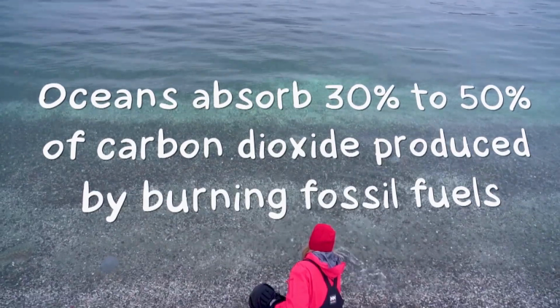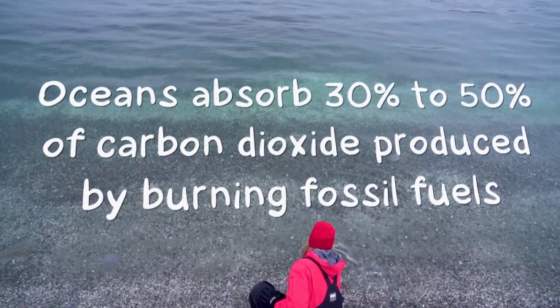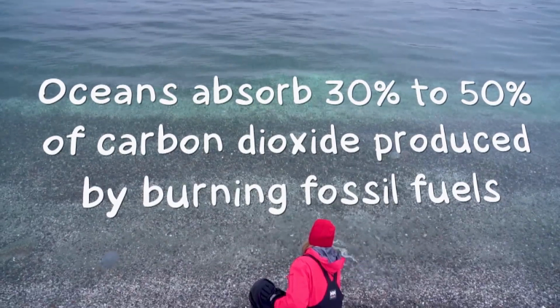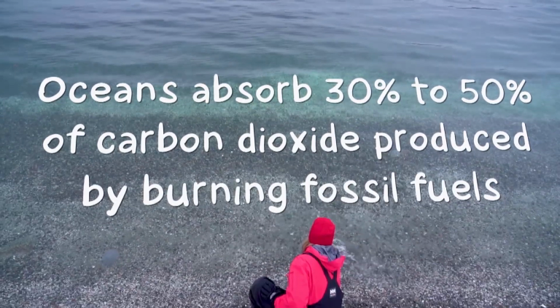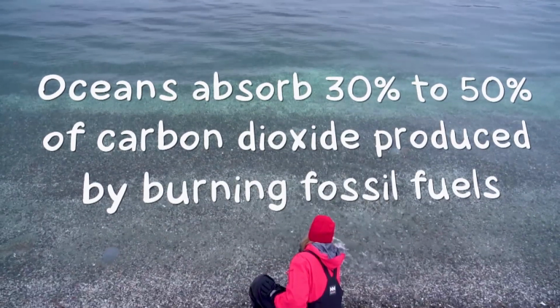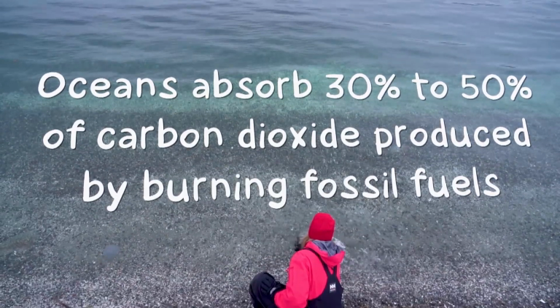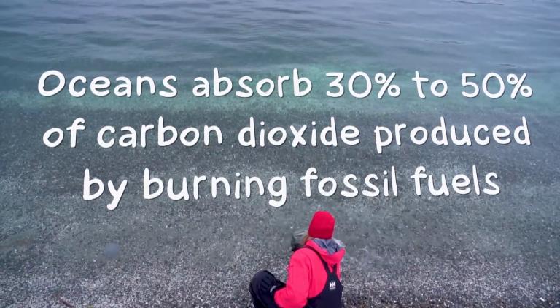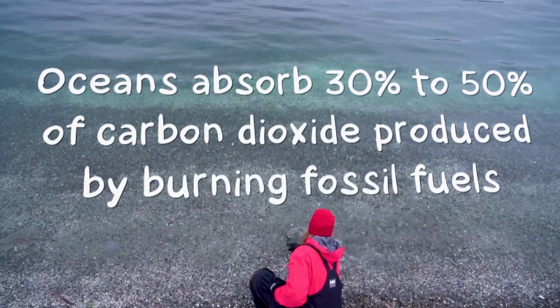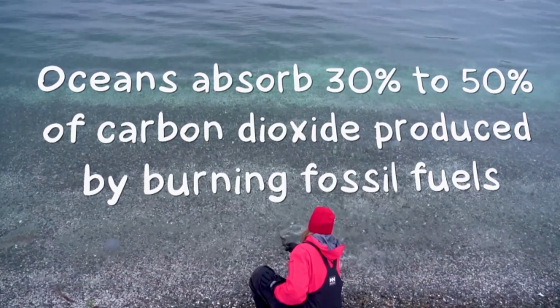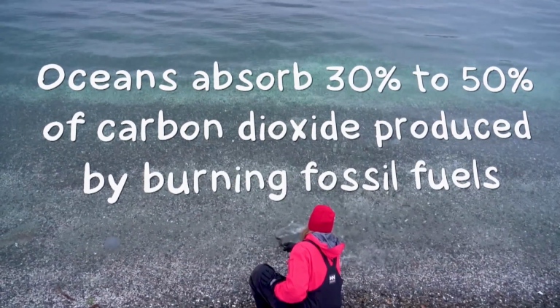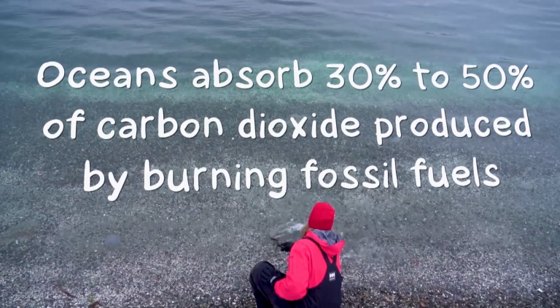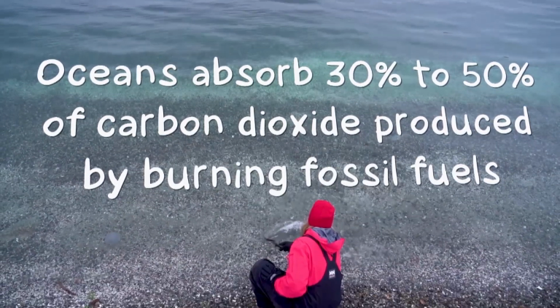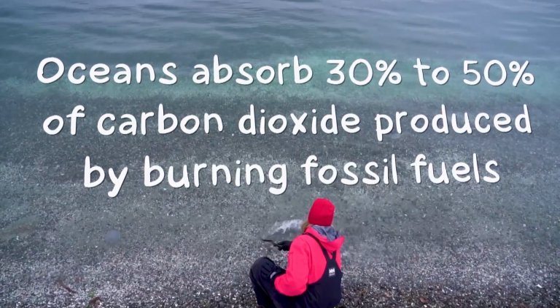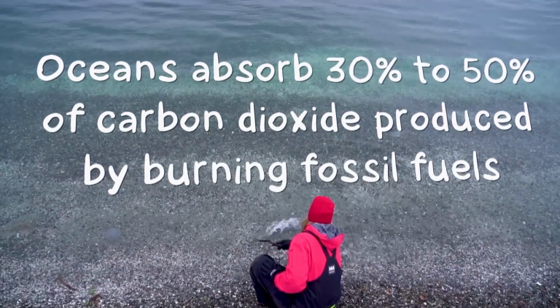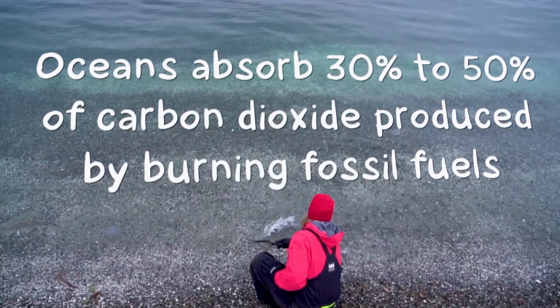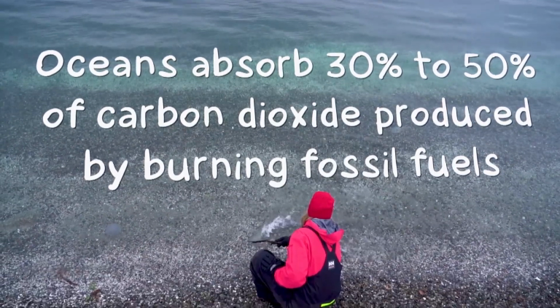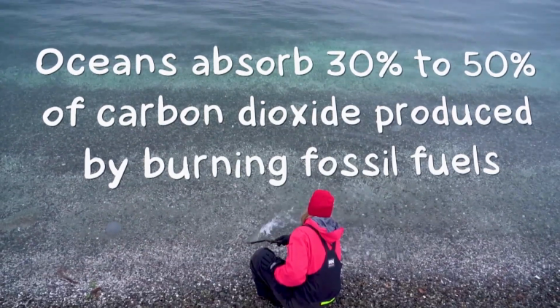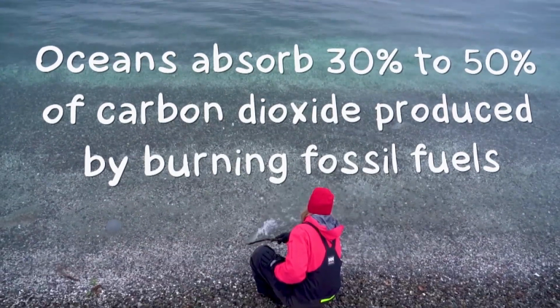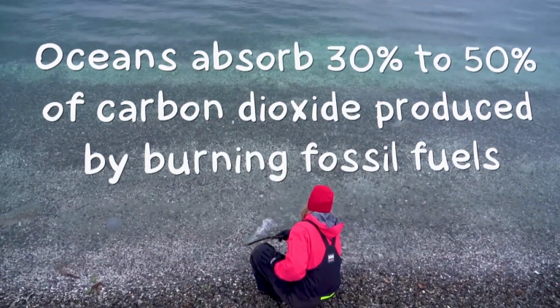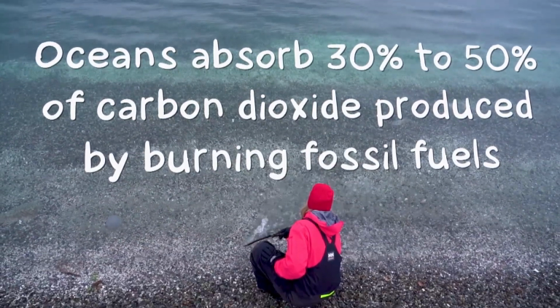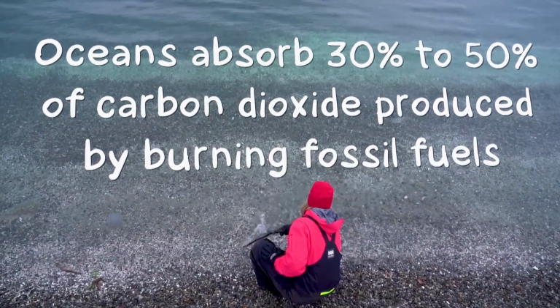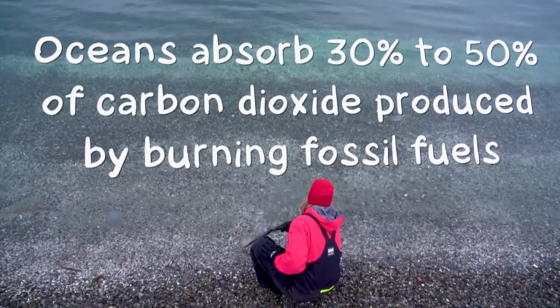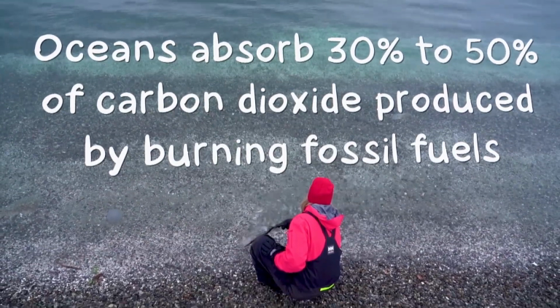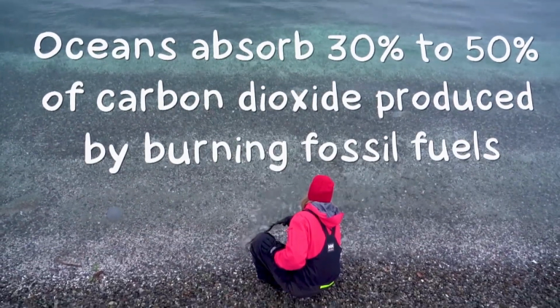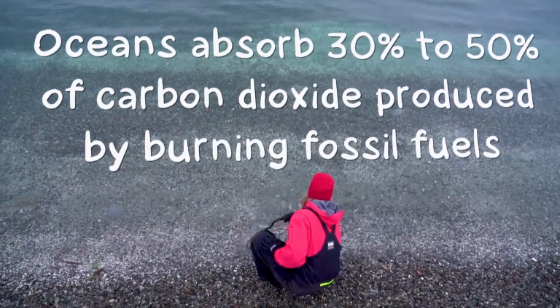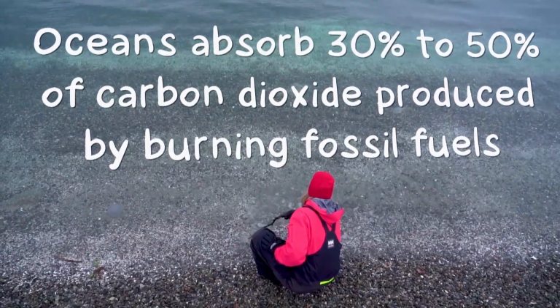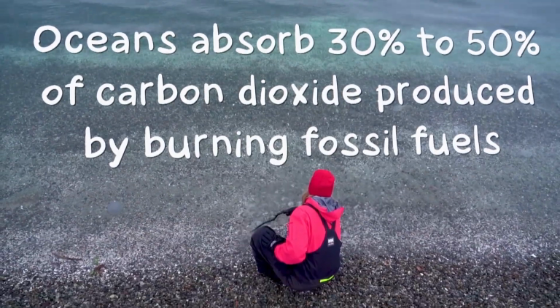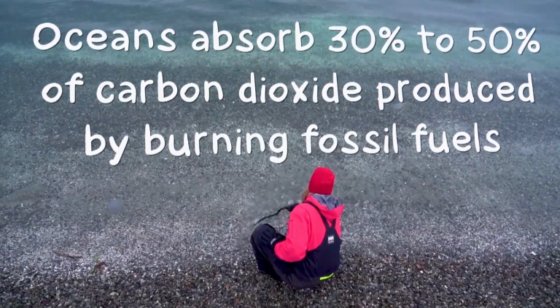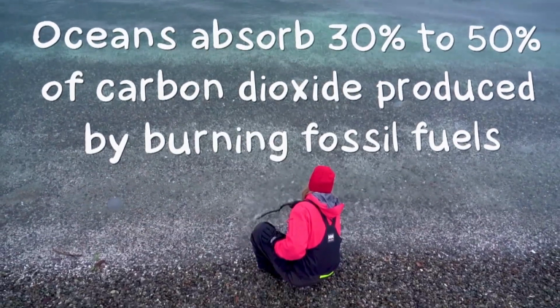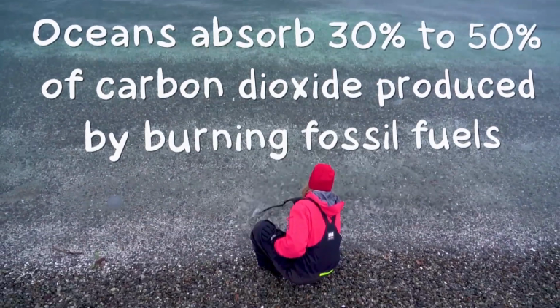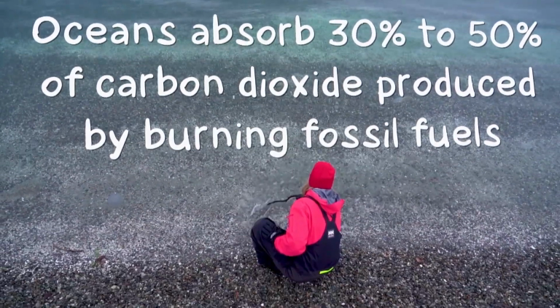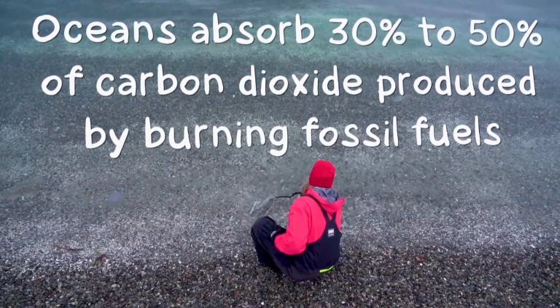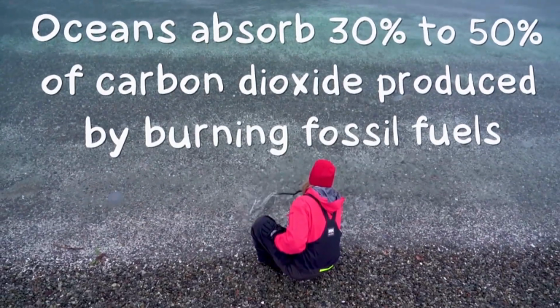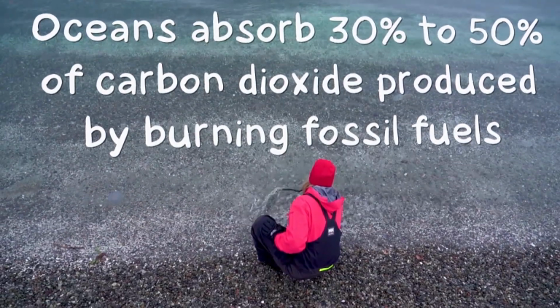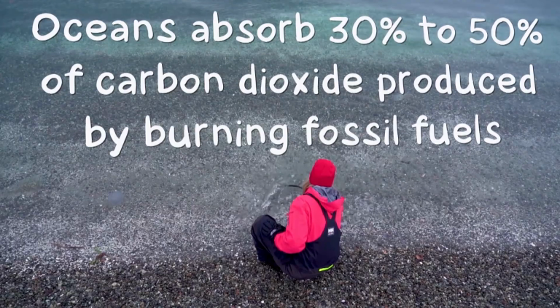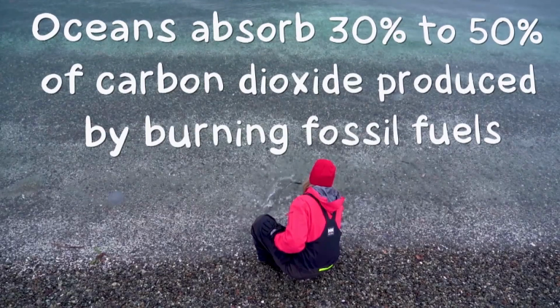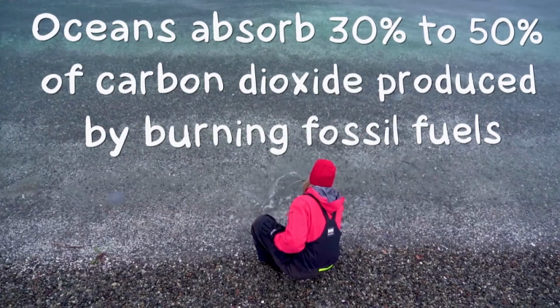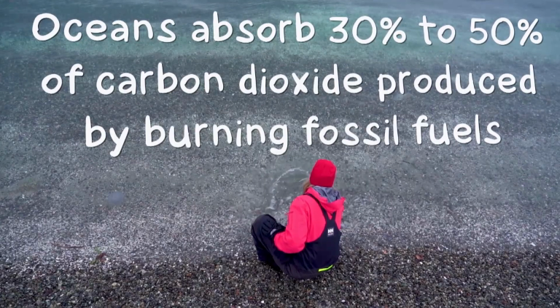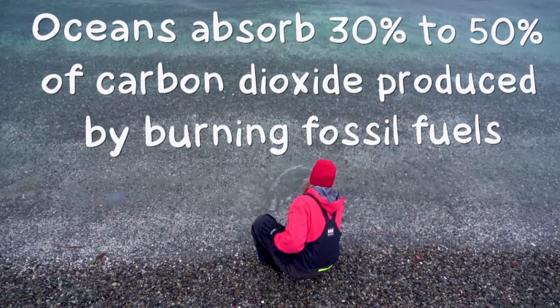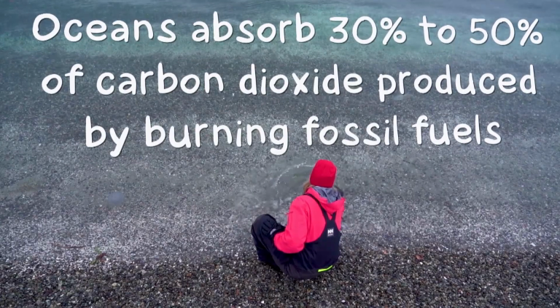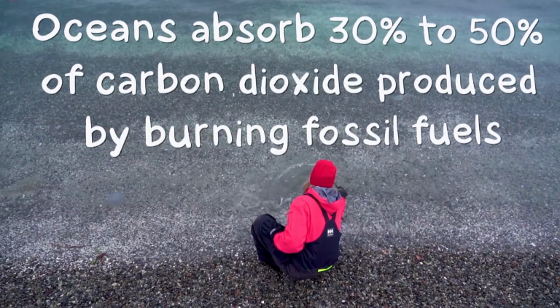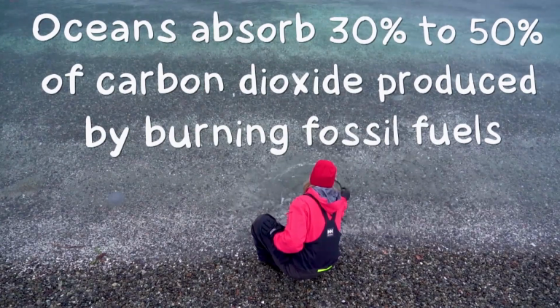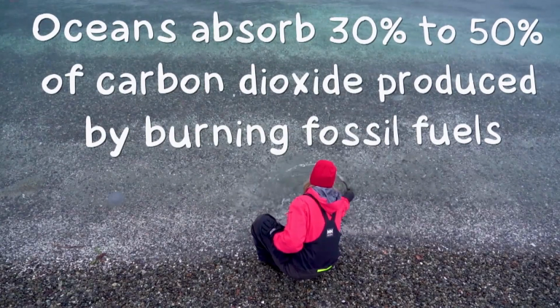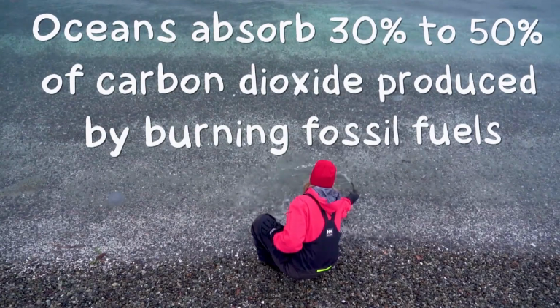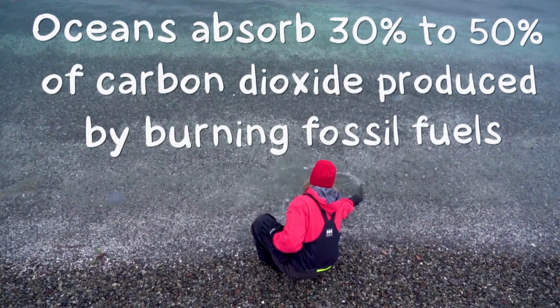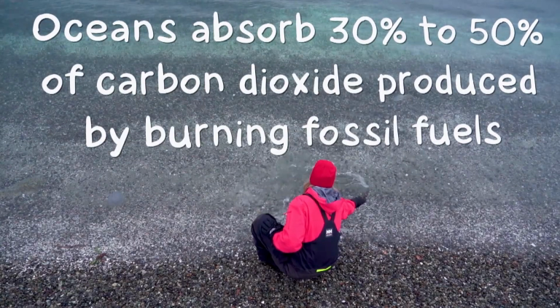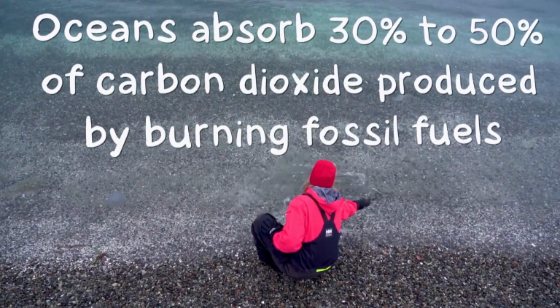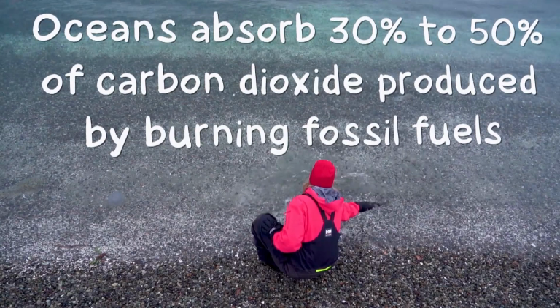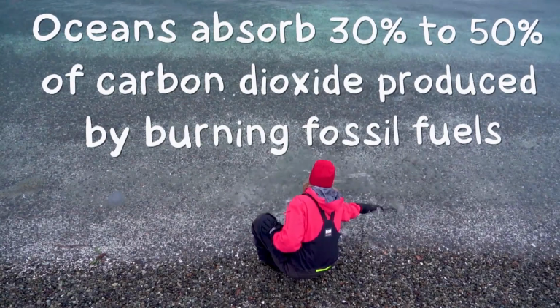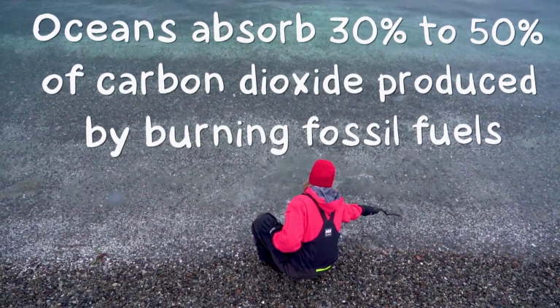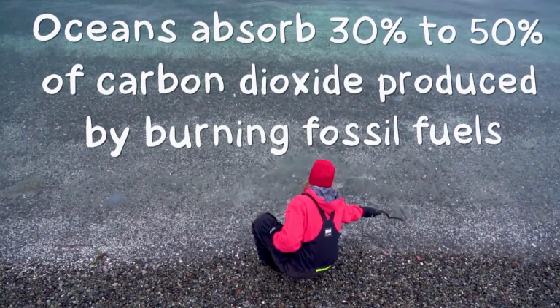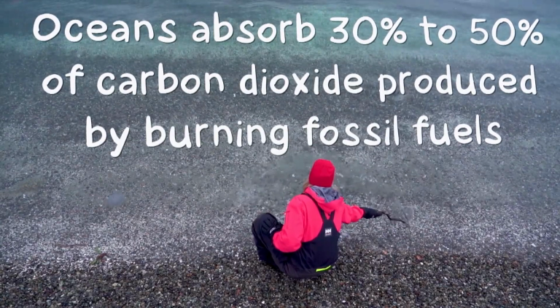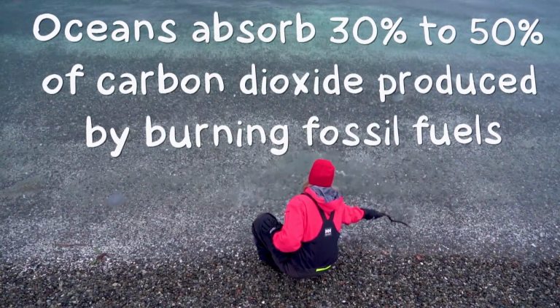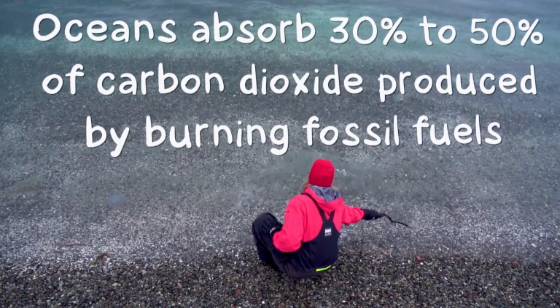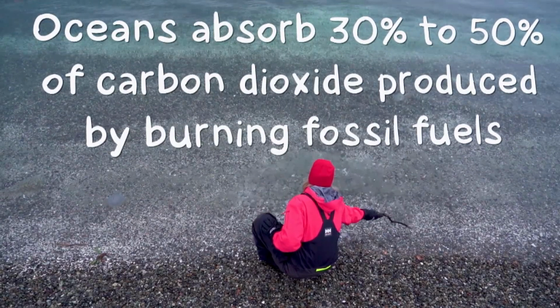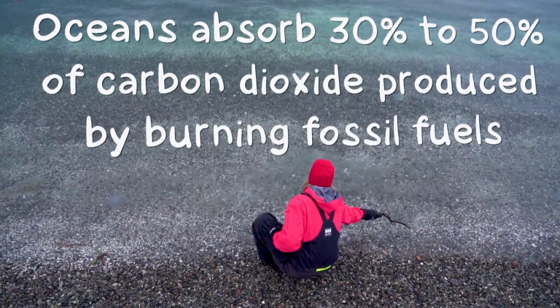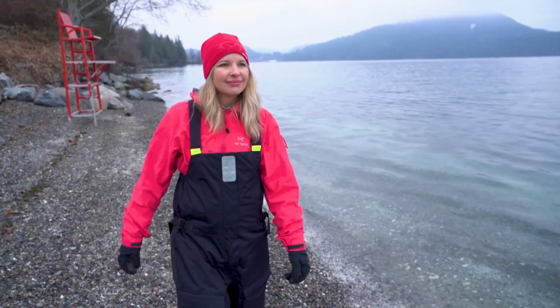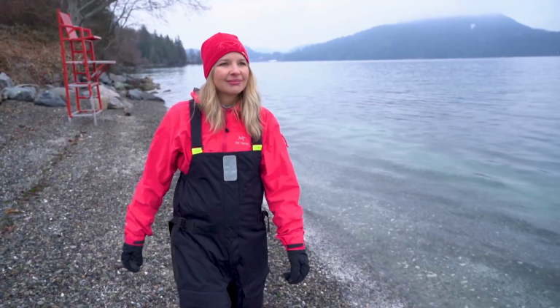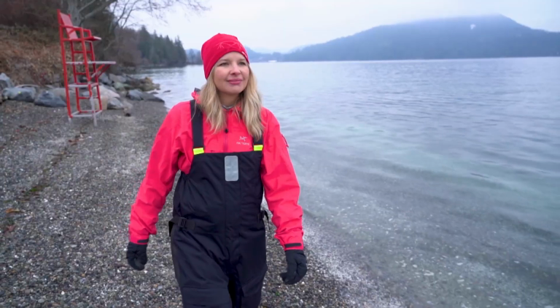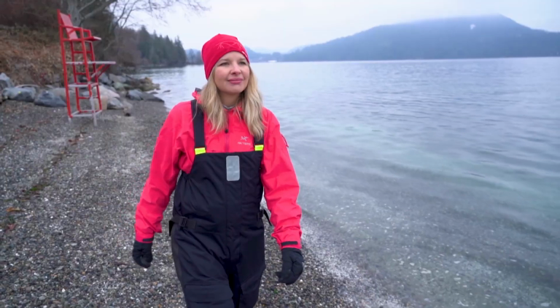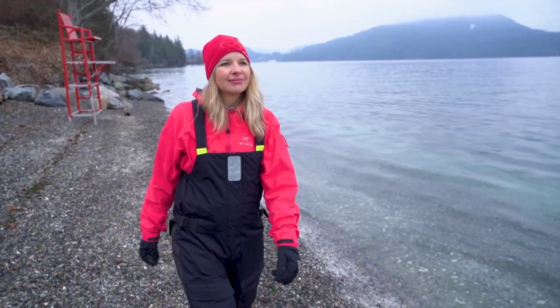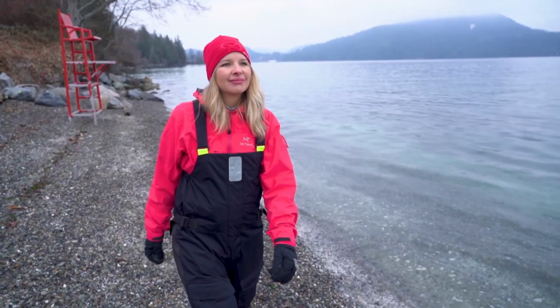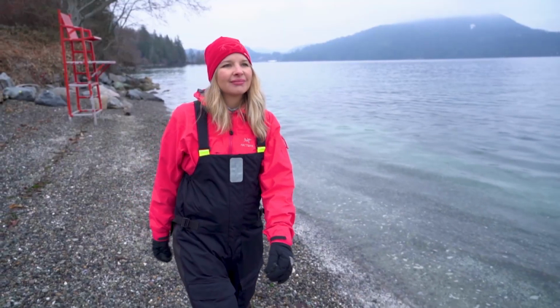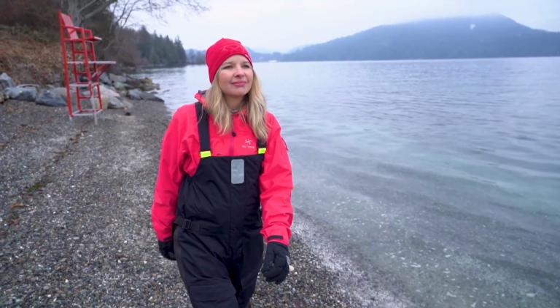Without our oceans, global warming would have already made the planet a lot warmer. How exactly does the ocean consume carbon?